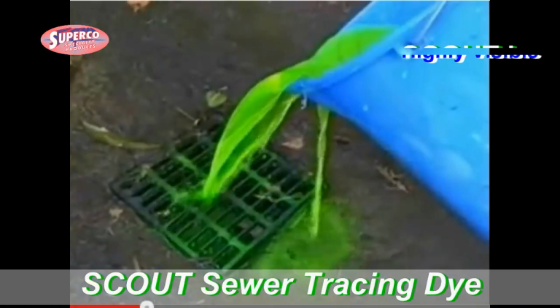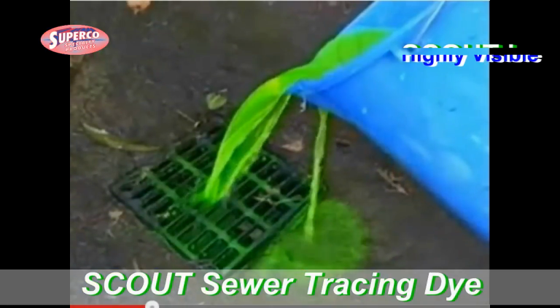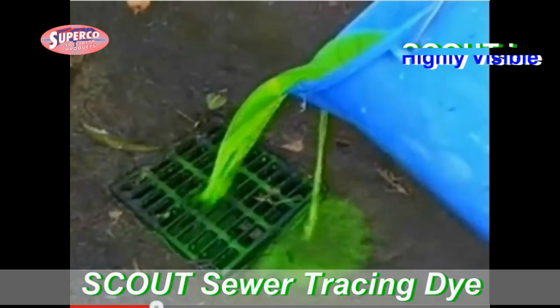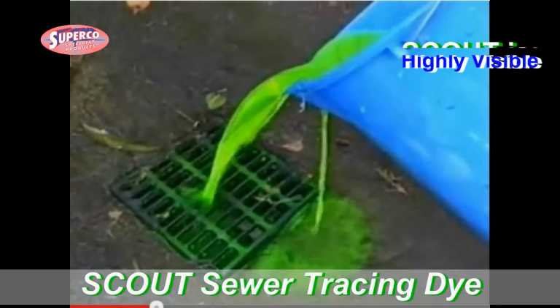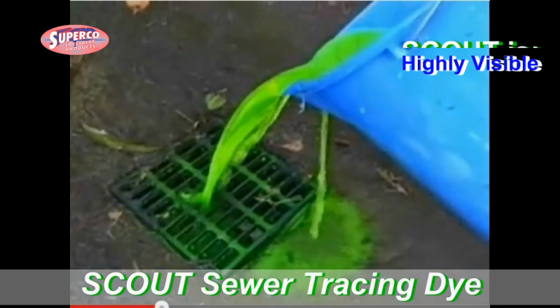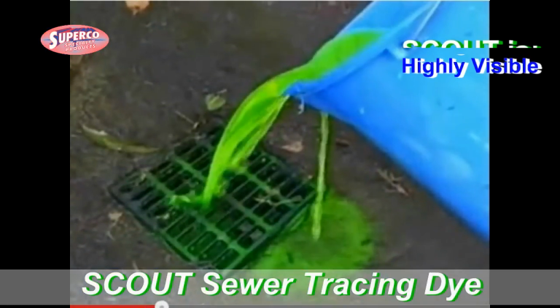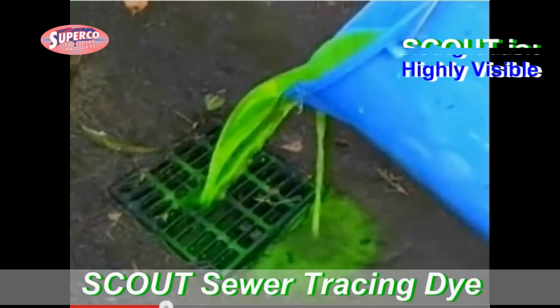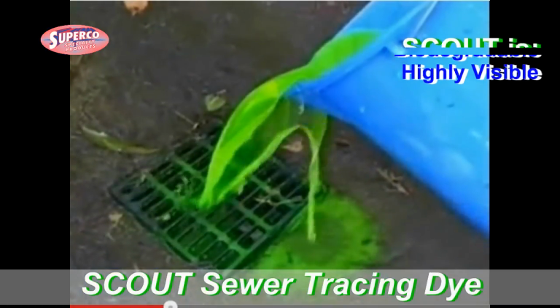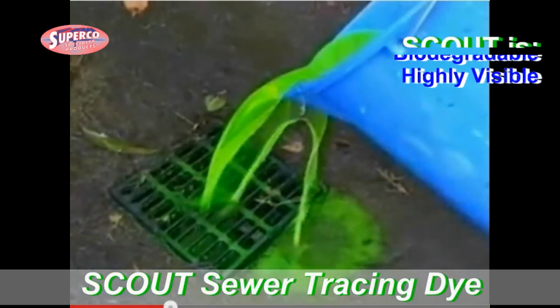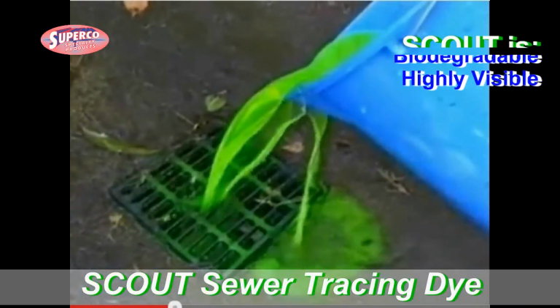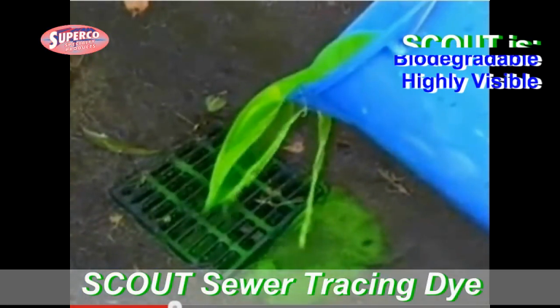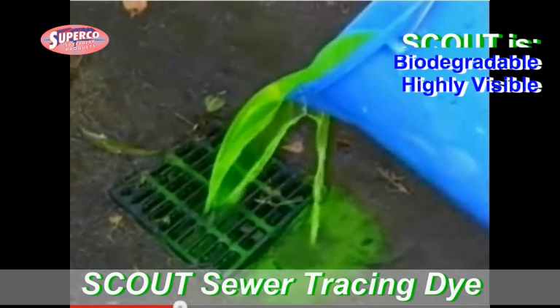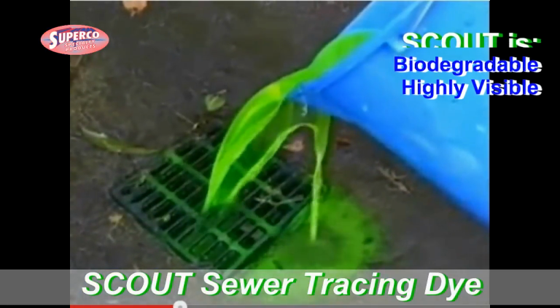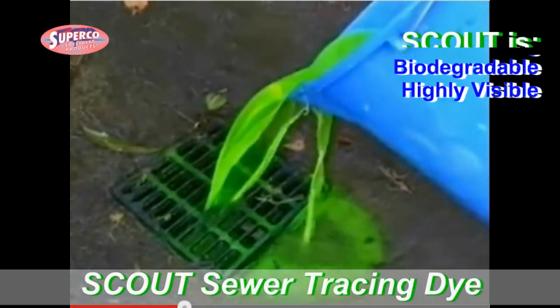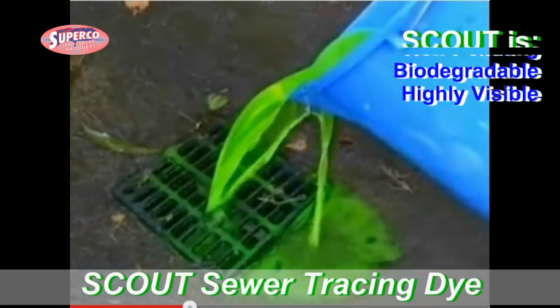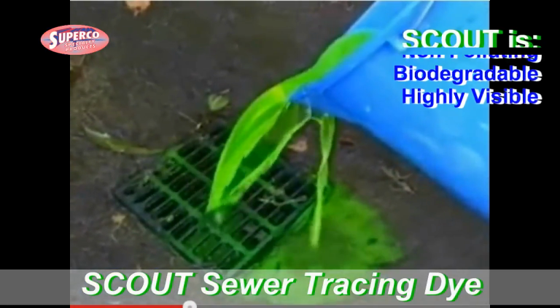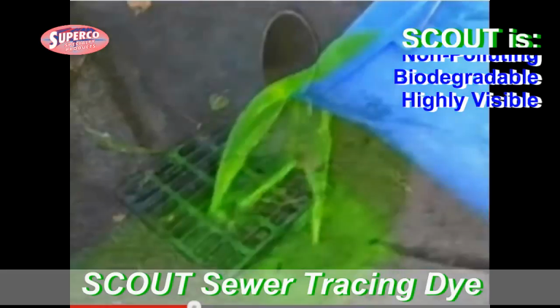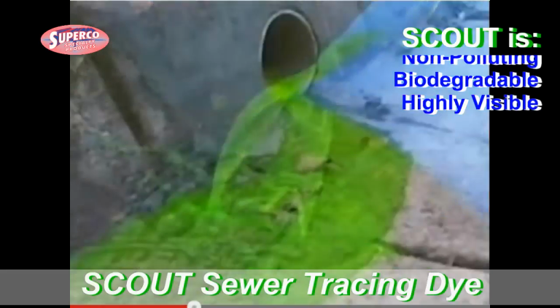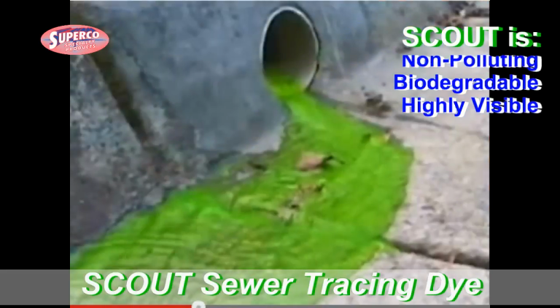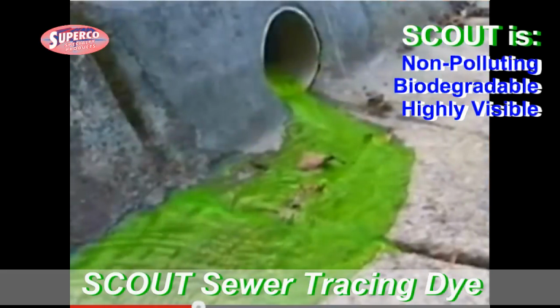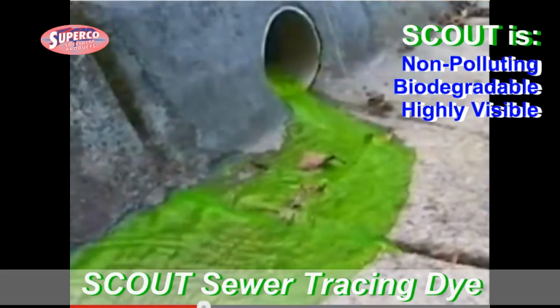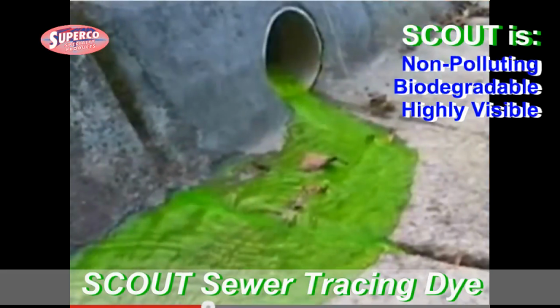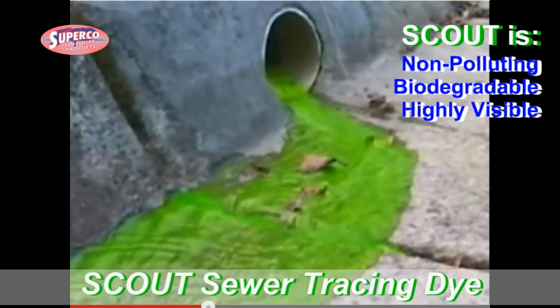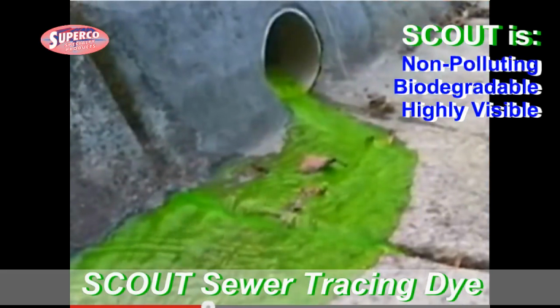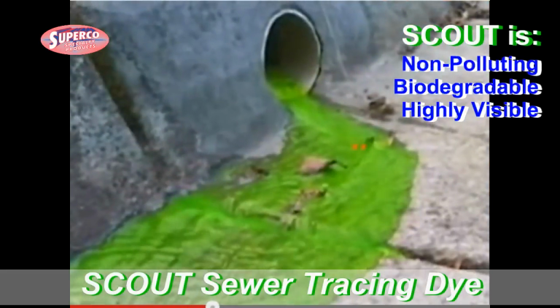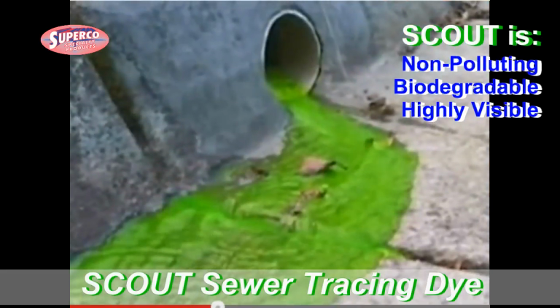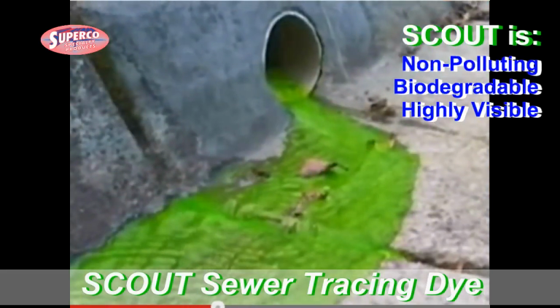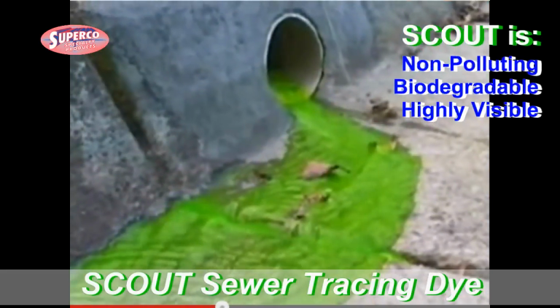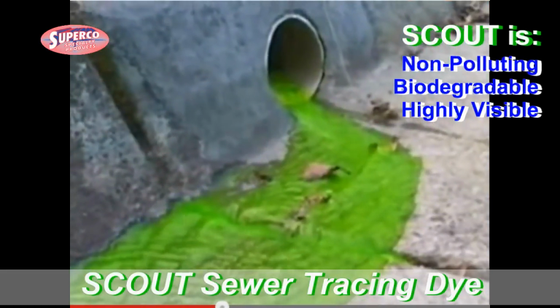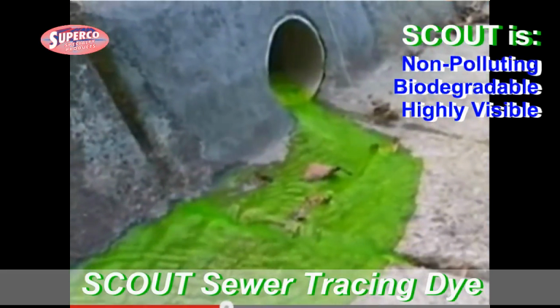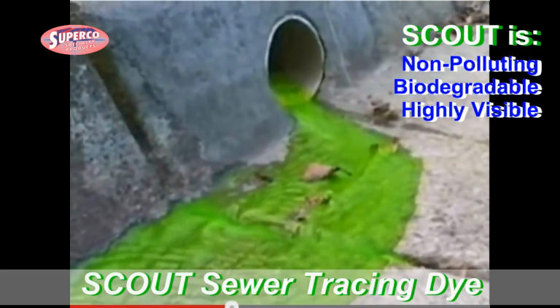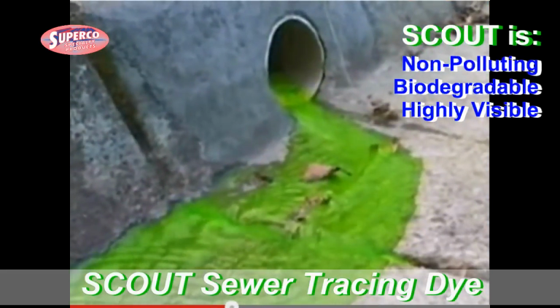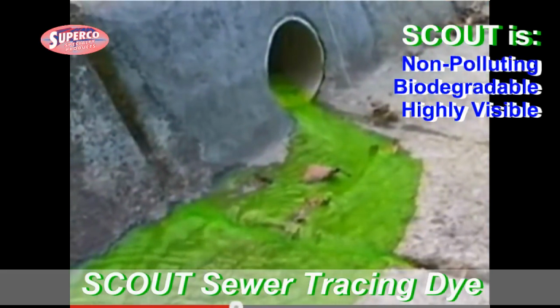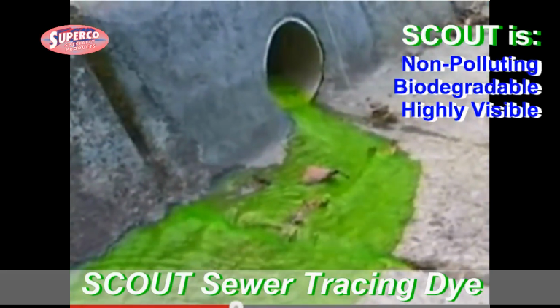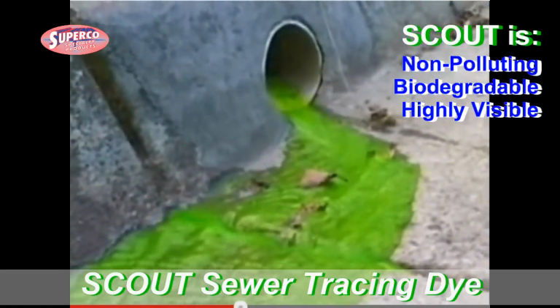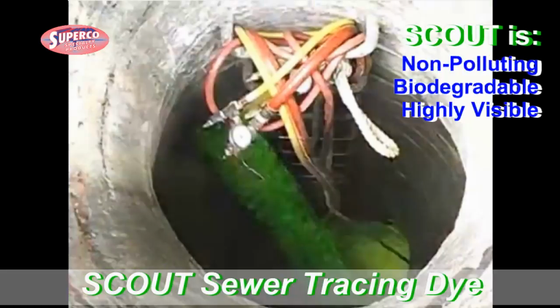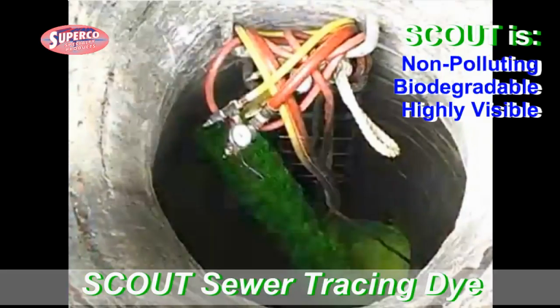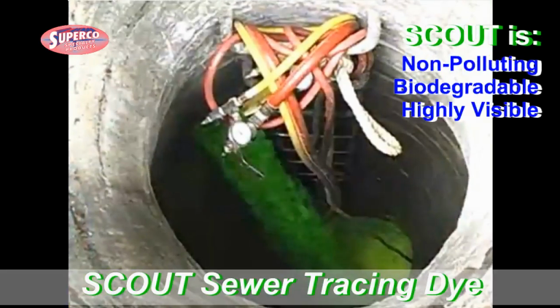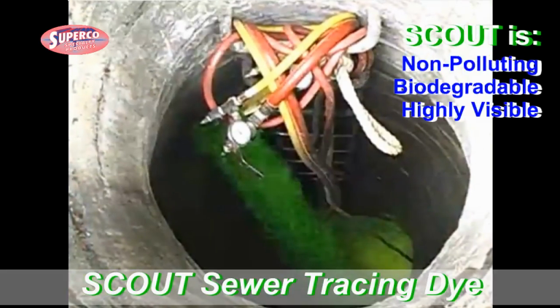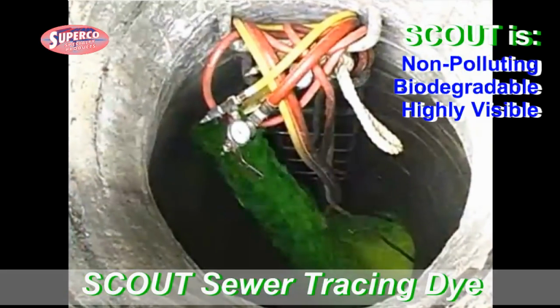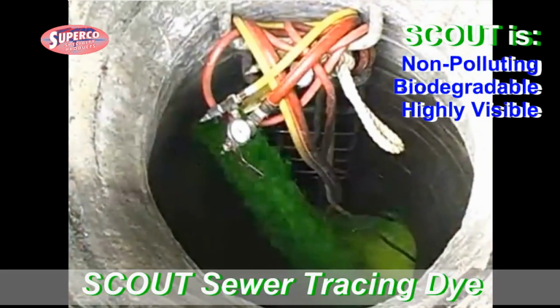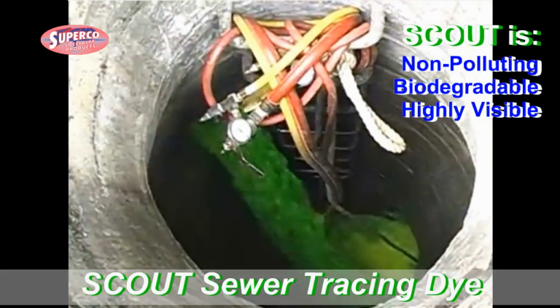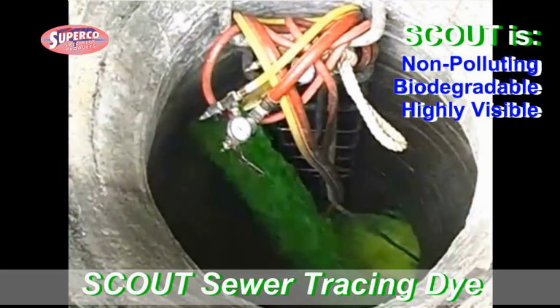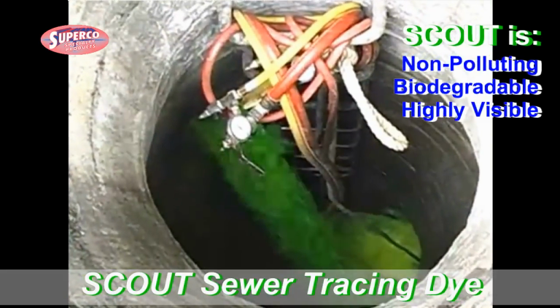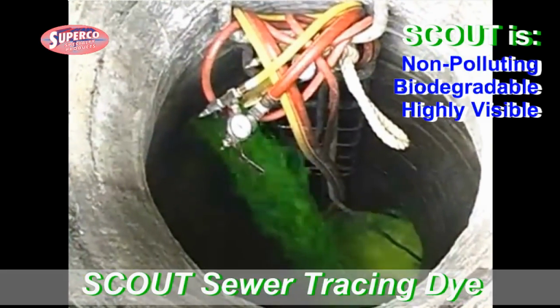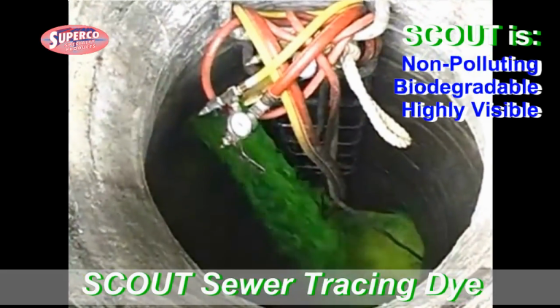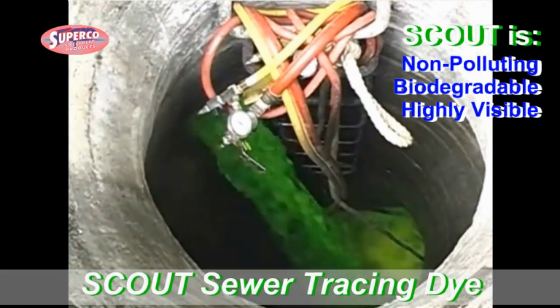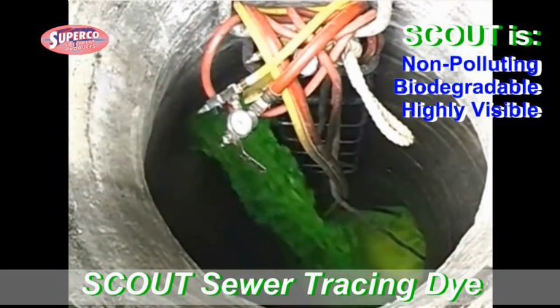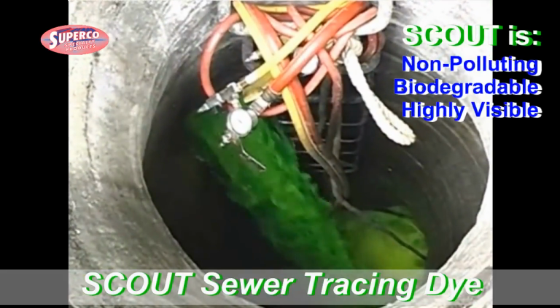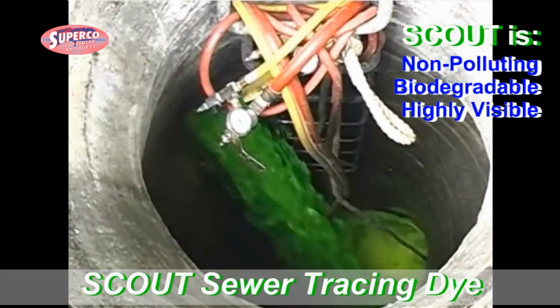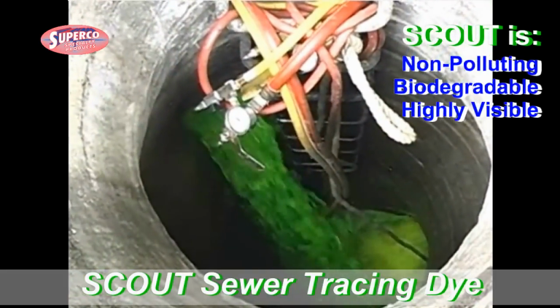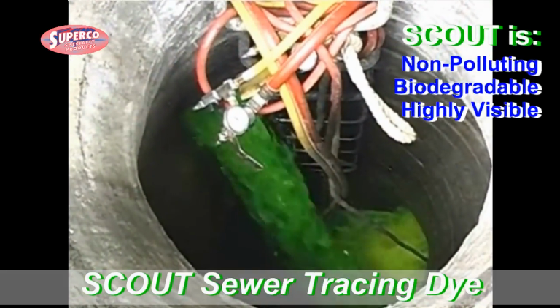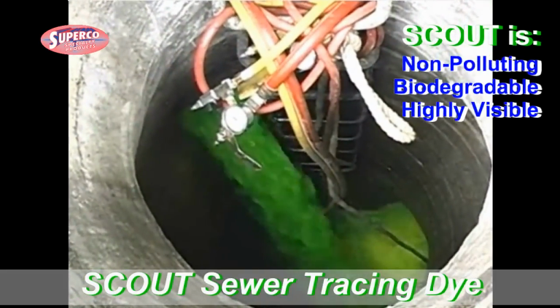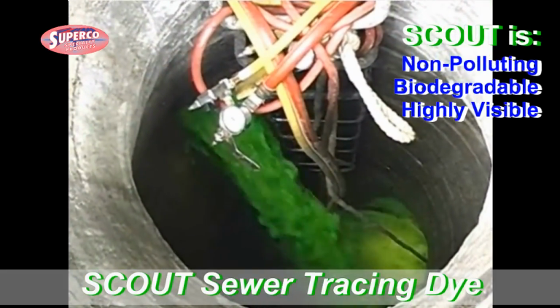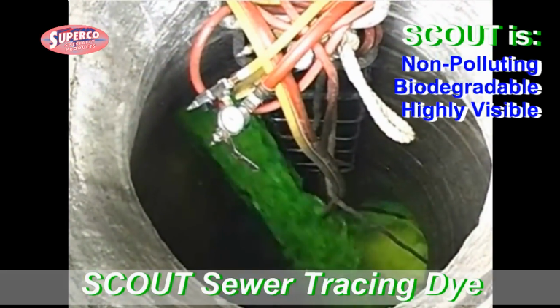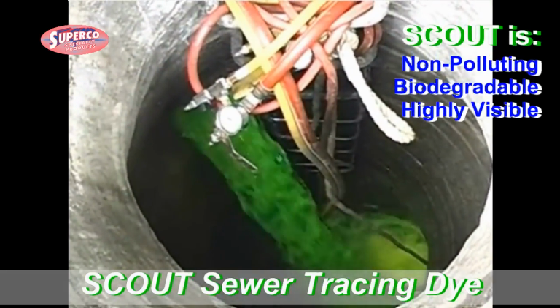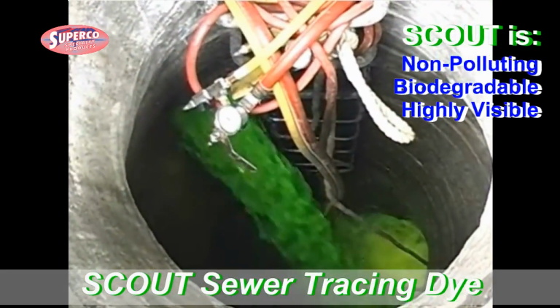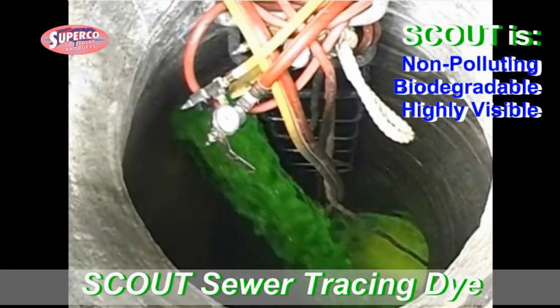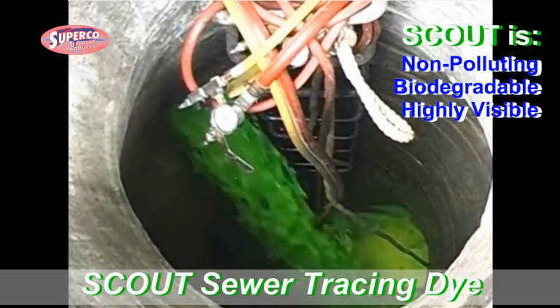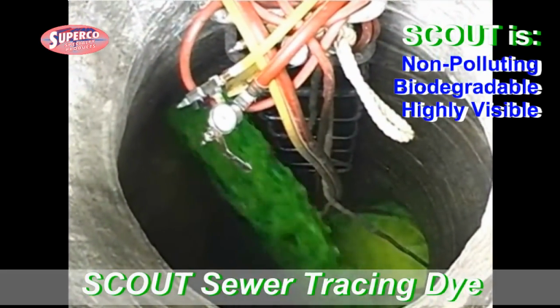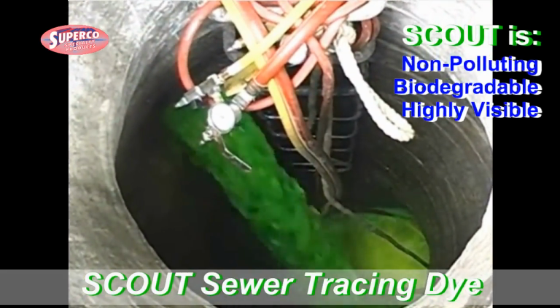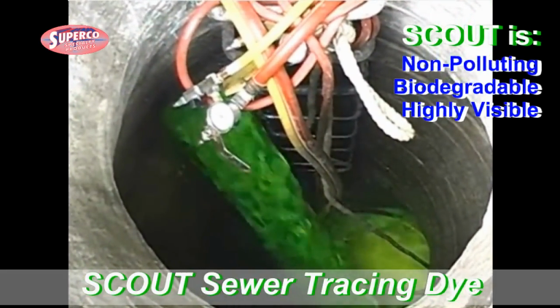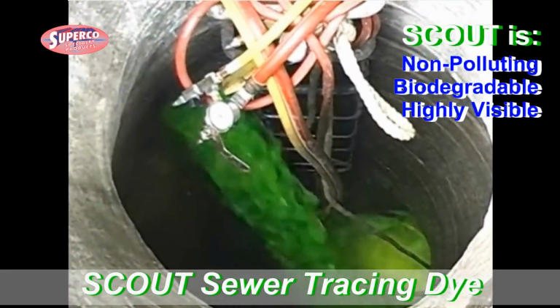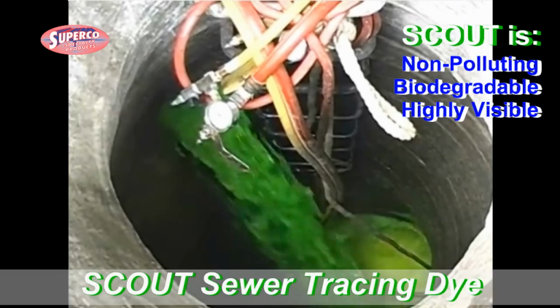Non-polluting, biodegradable, highly visible — Scout Sewer Tracing Dye is excellent for finding leaks in water flows and pipes.